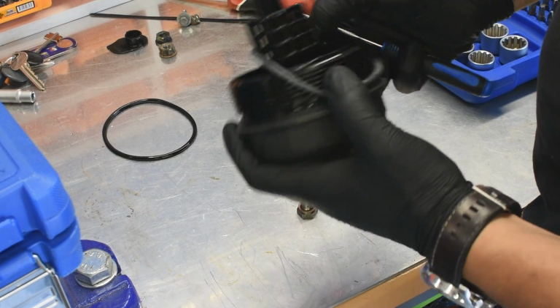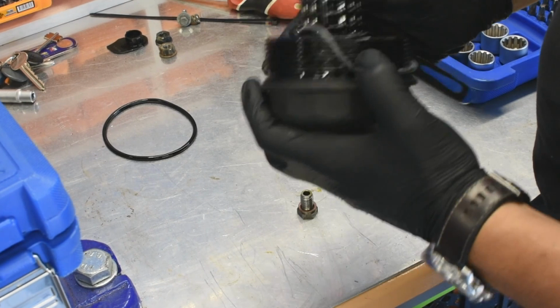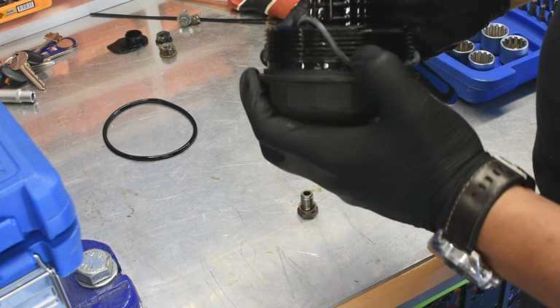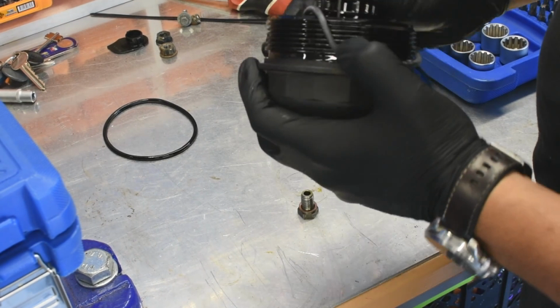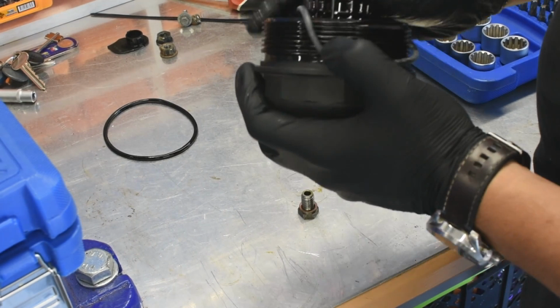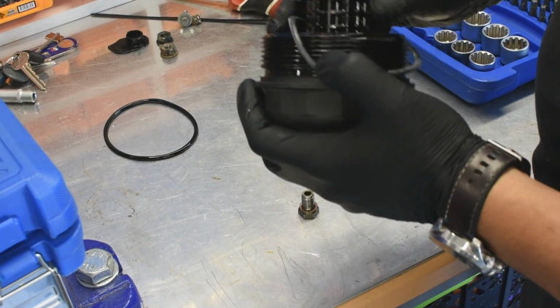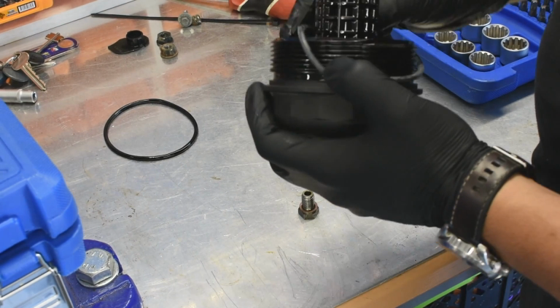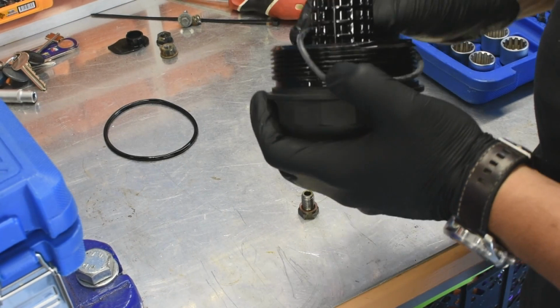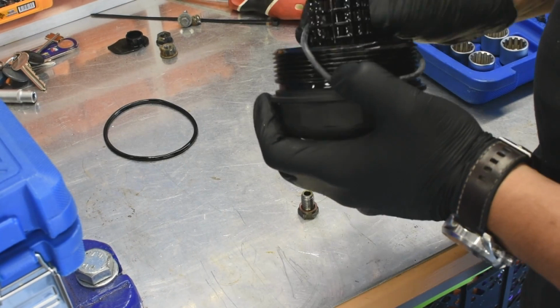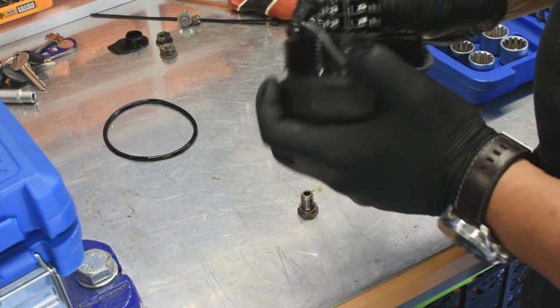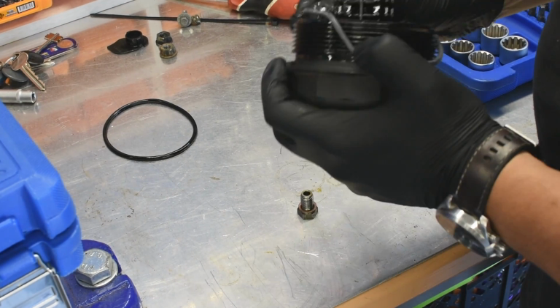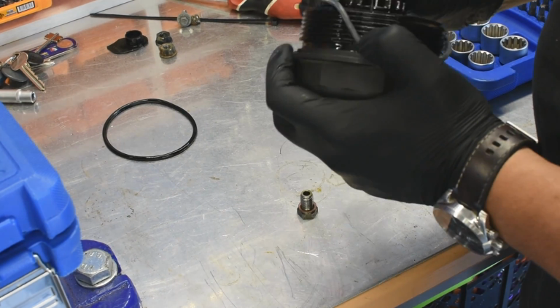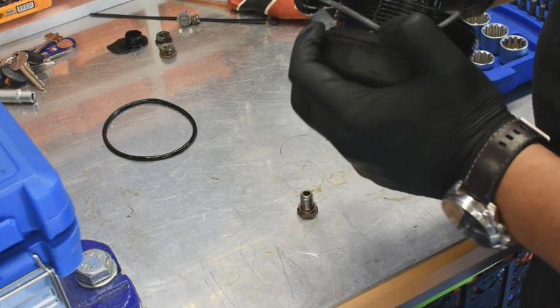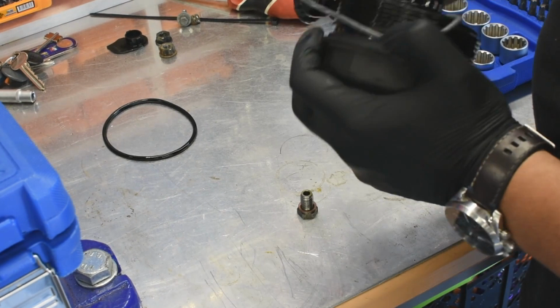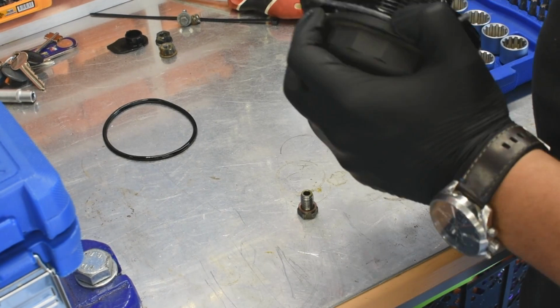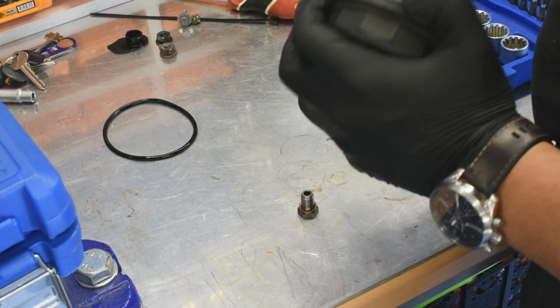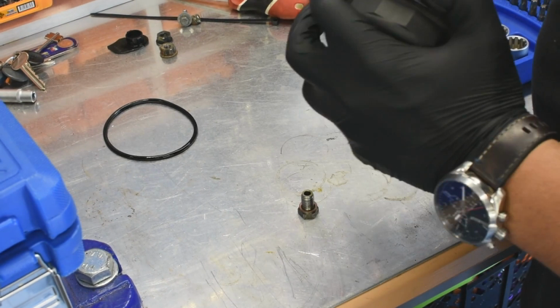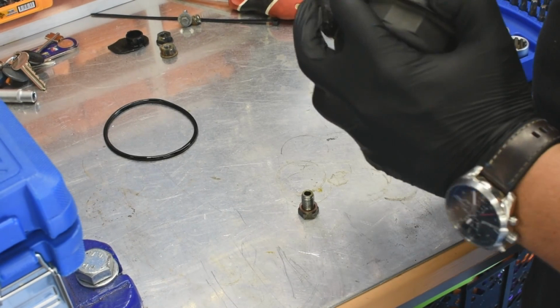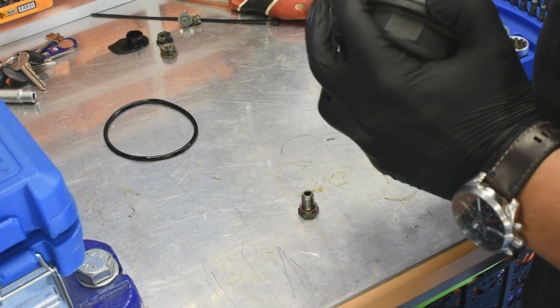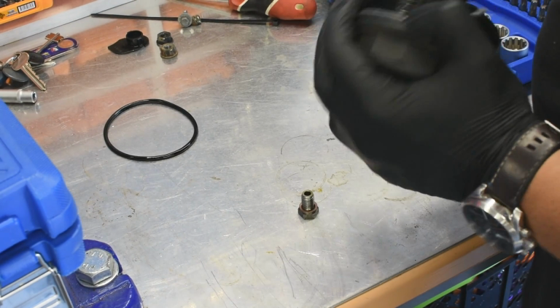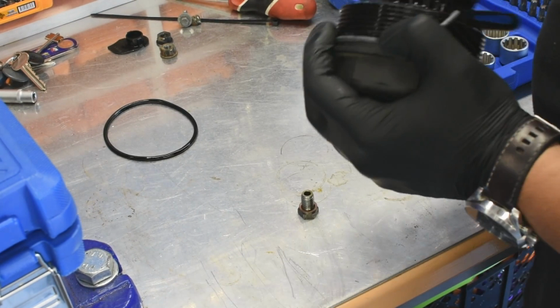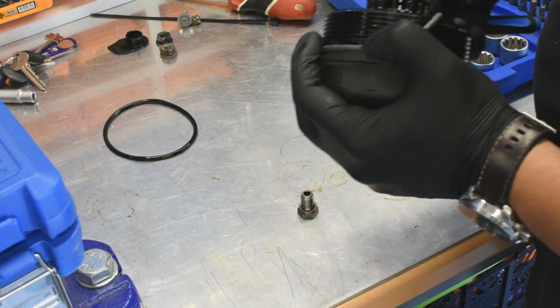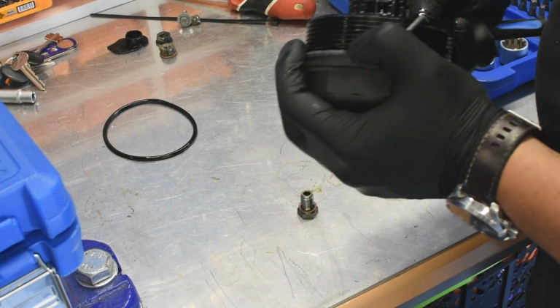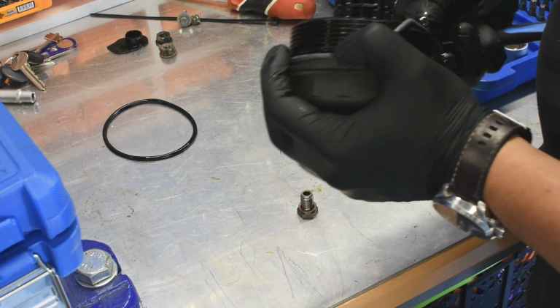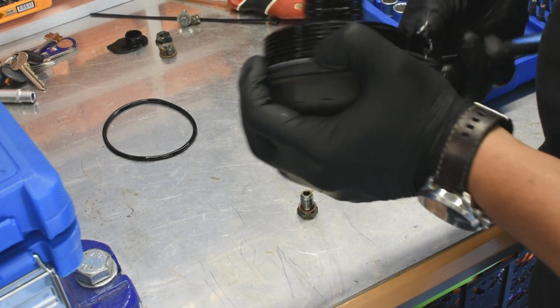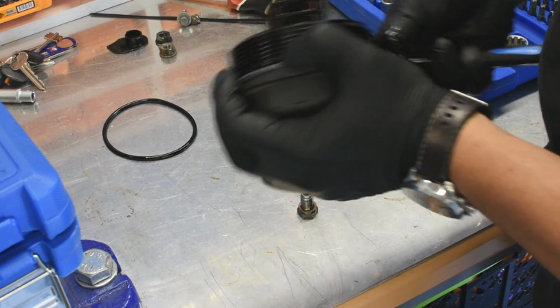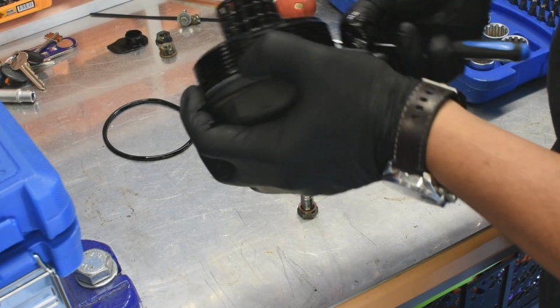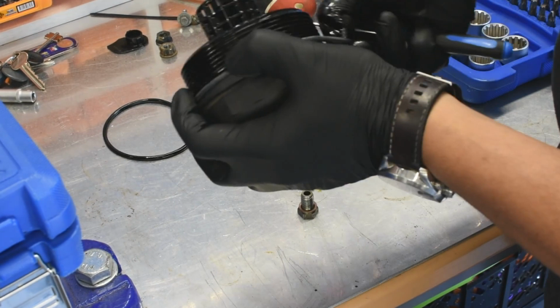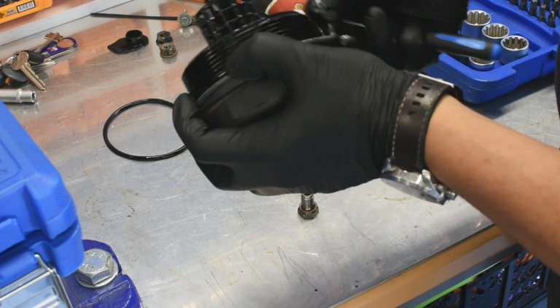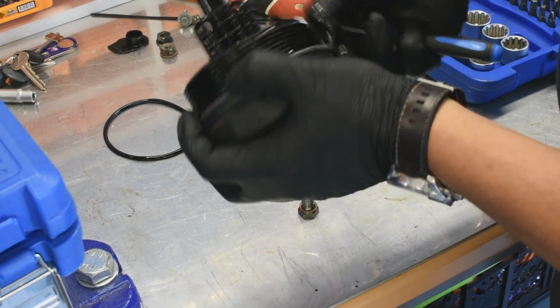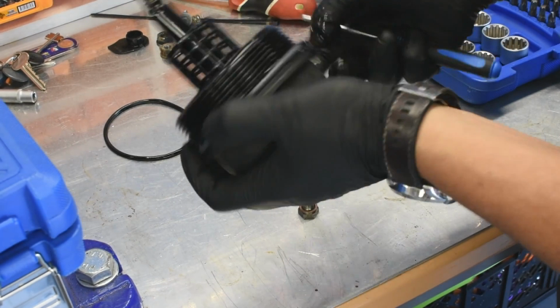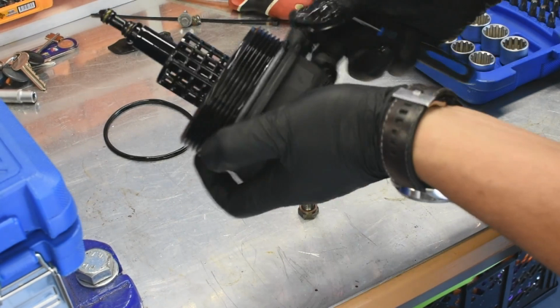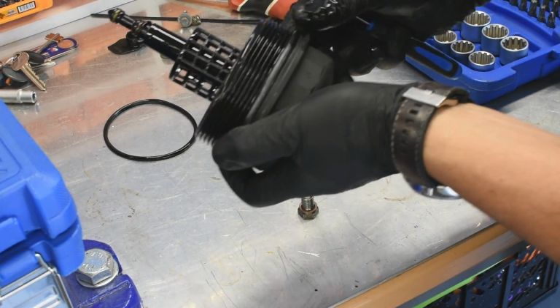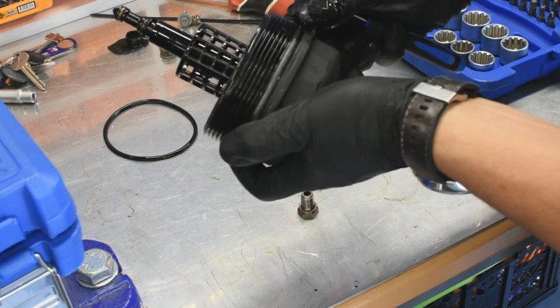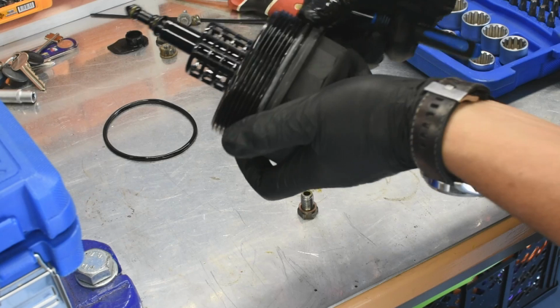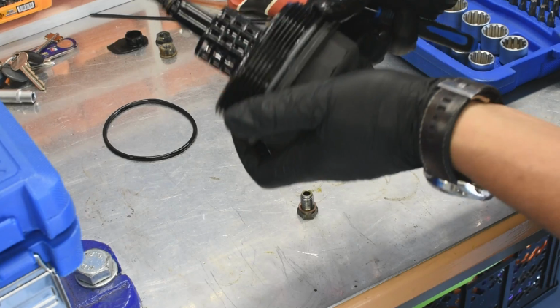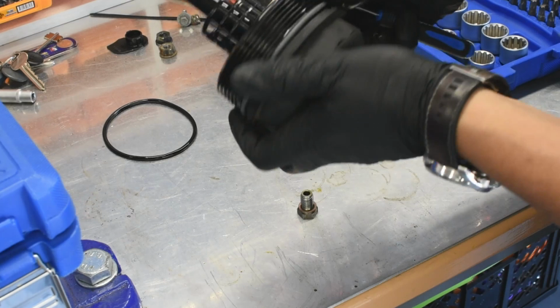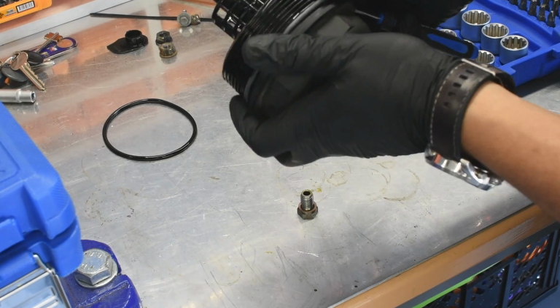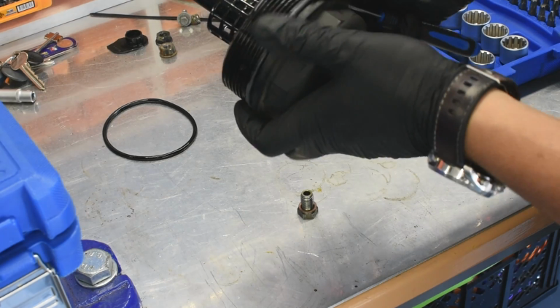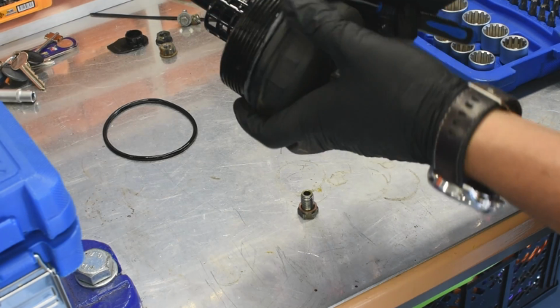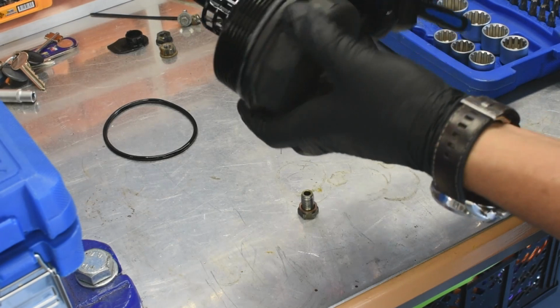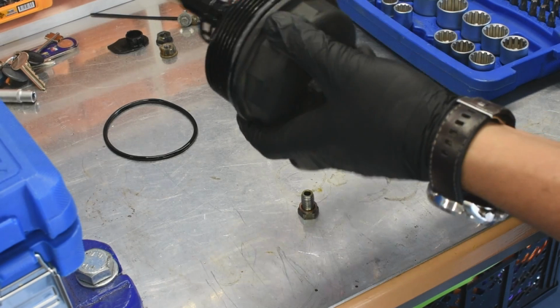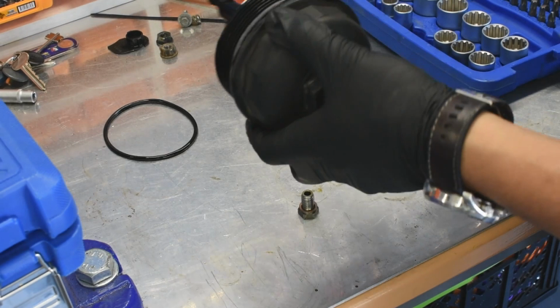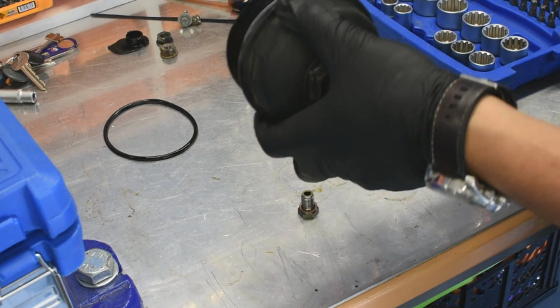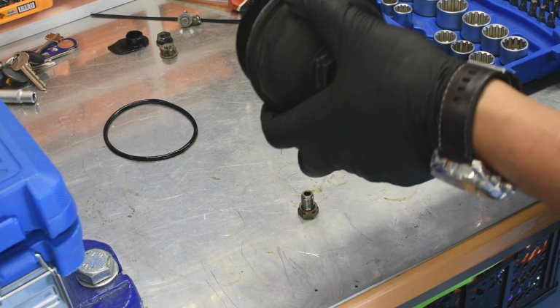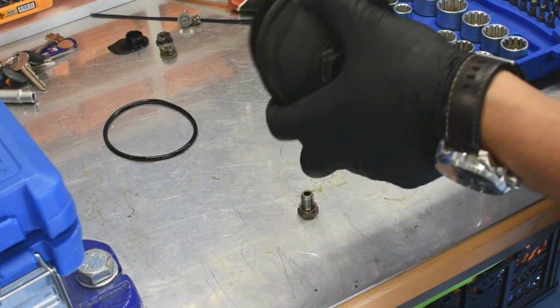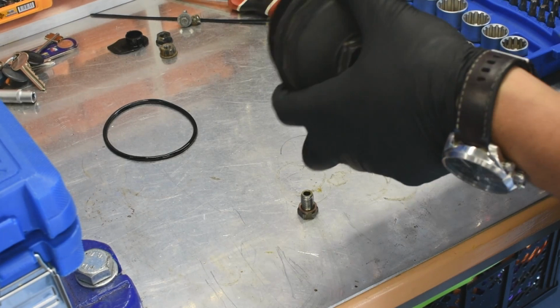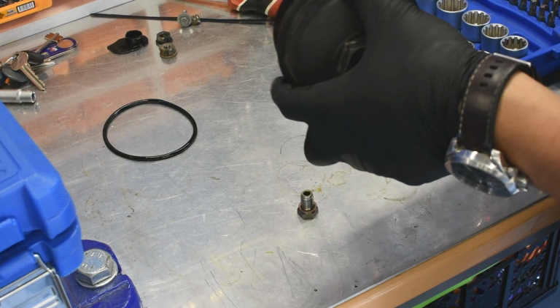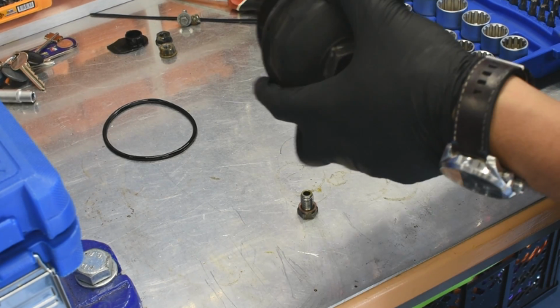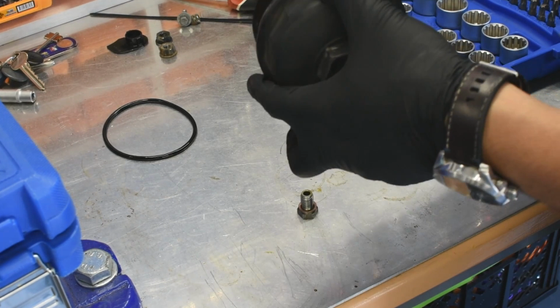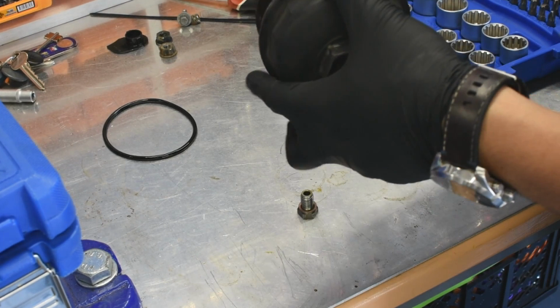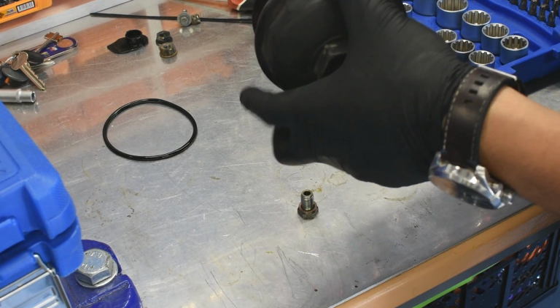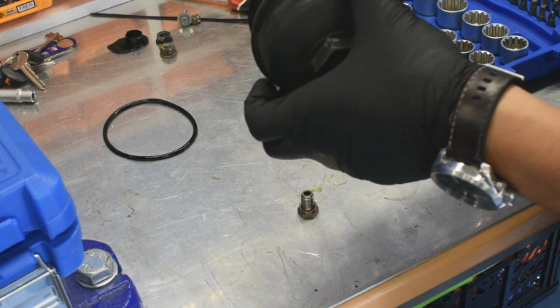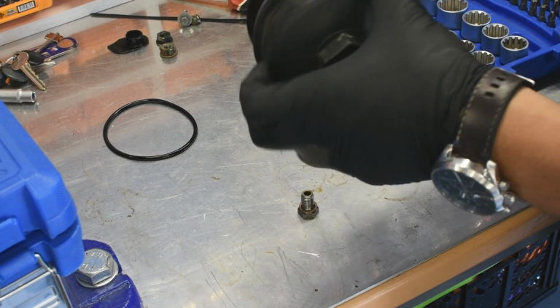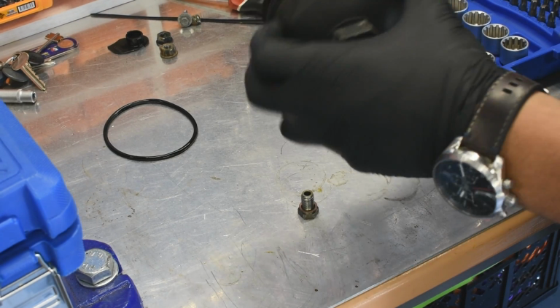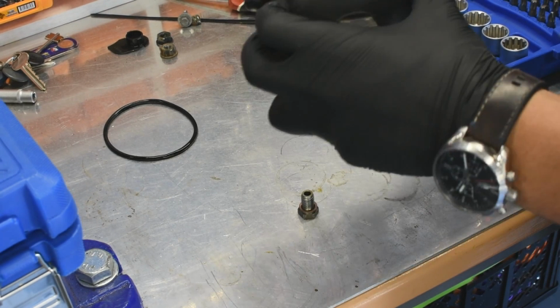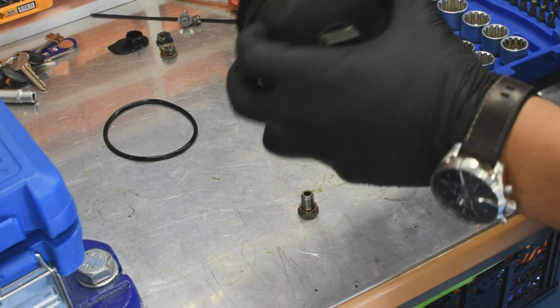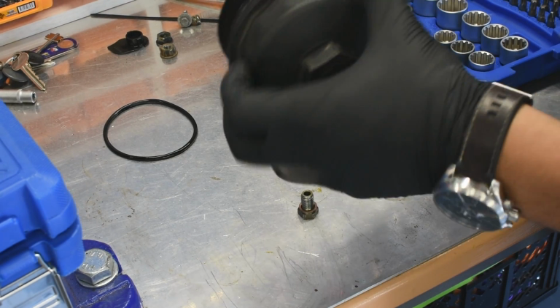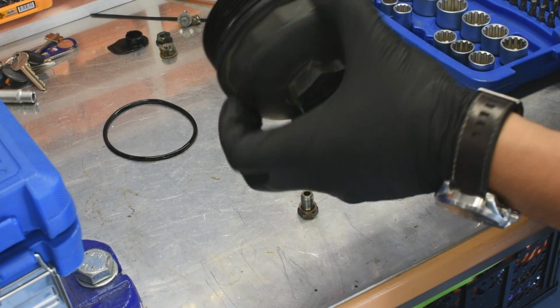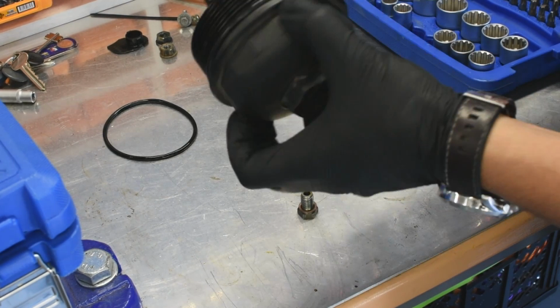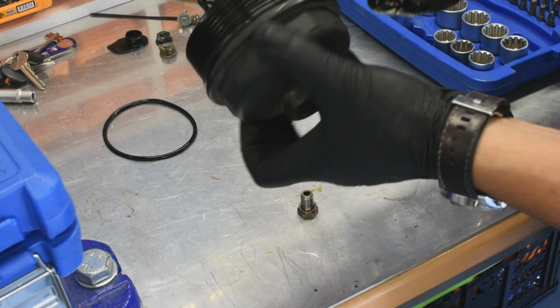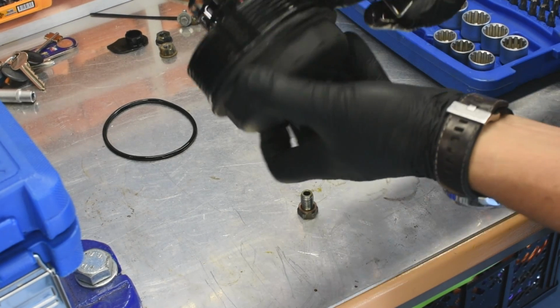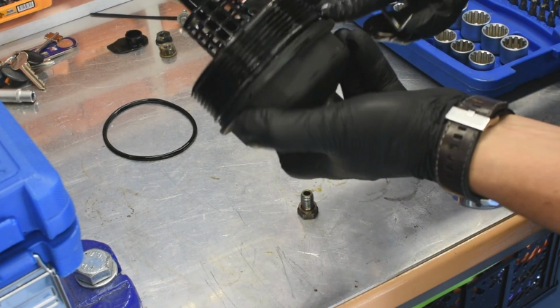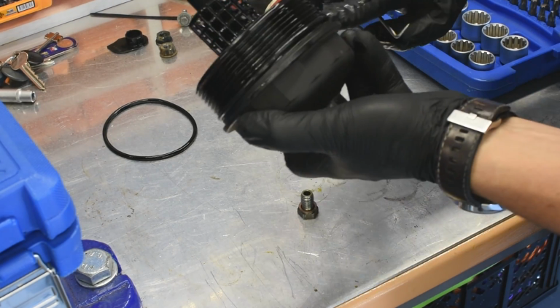Grease the new o-ring with oil. This will prevent the o-ring from being damaged during installation.